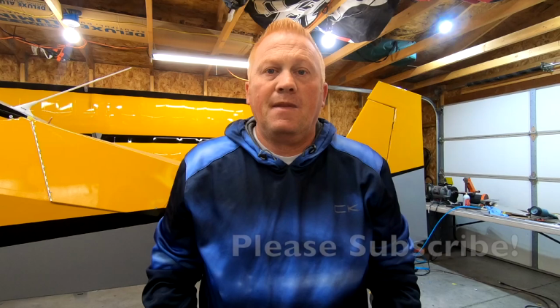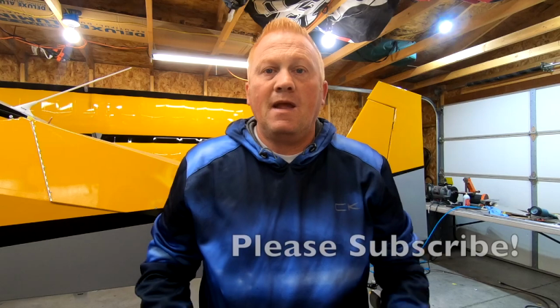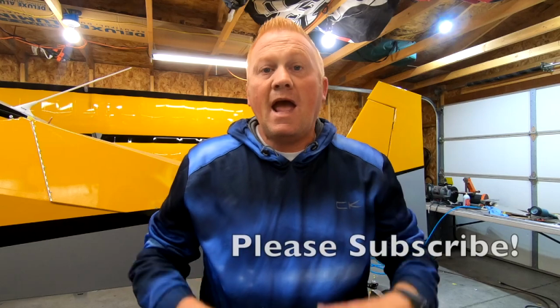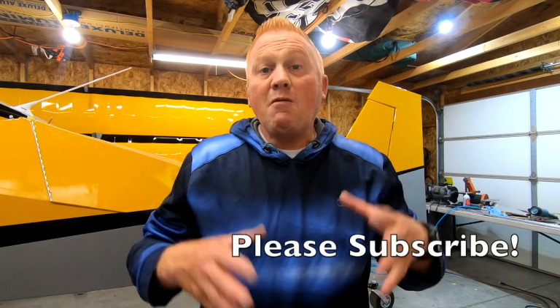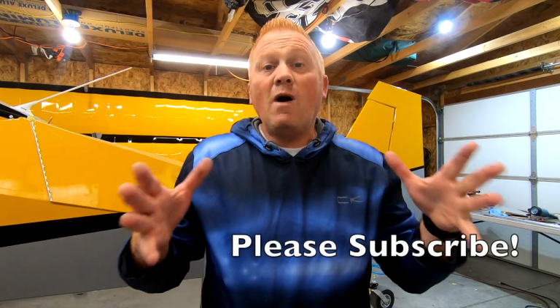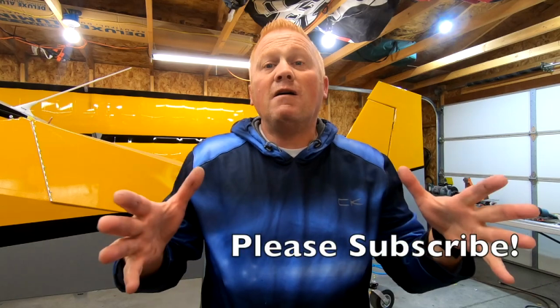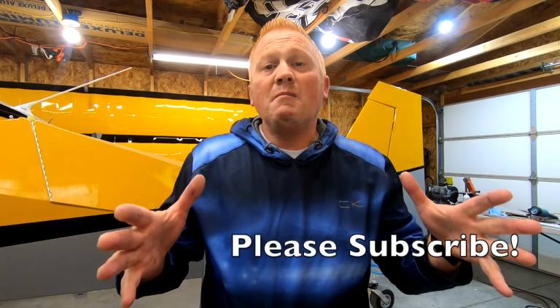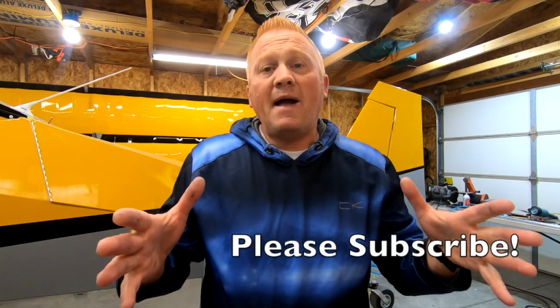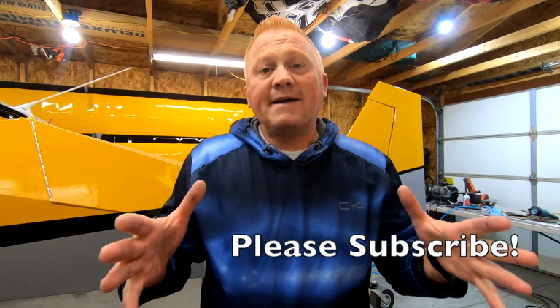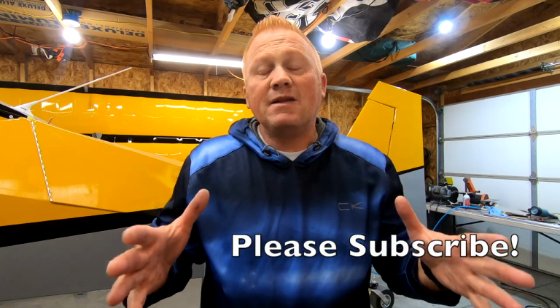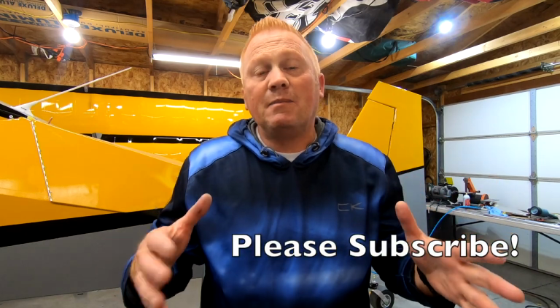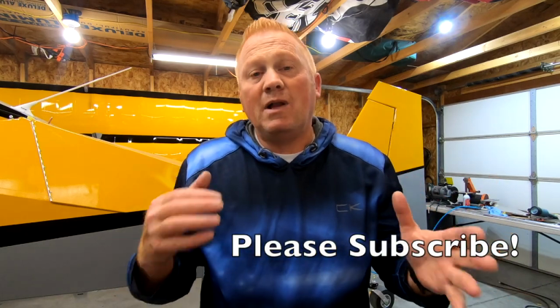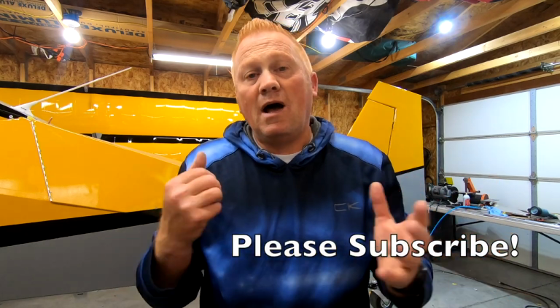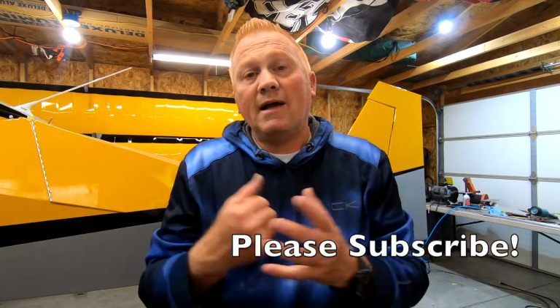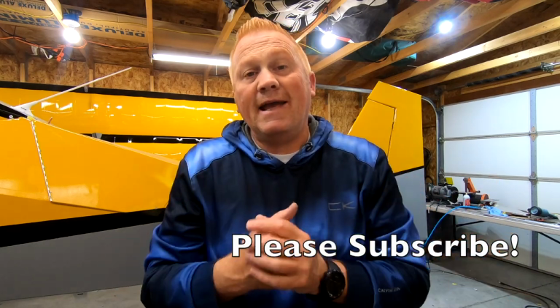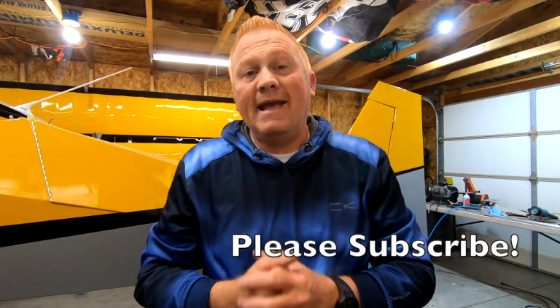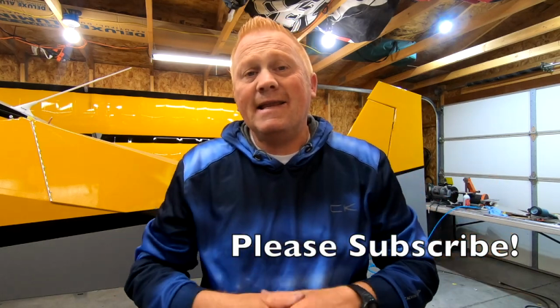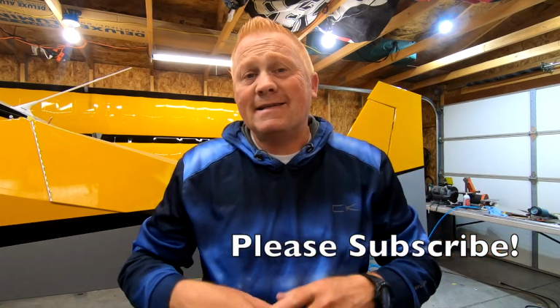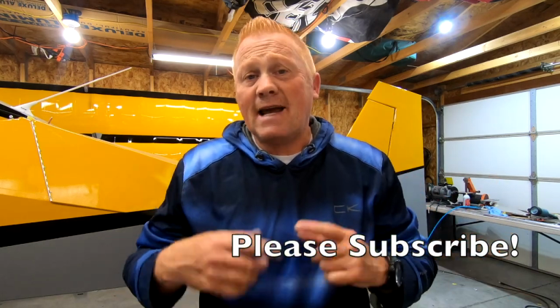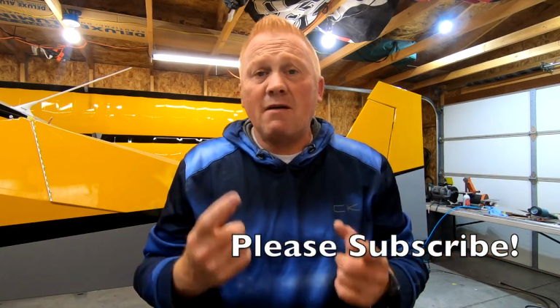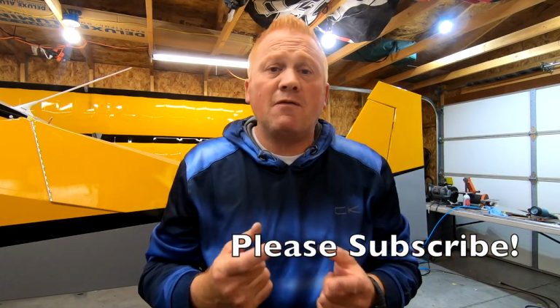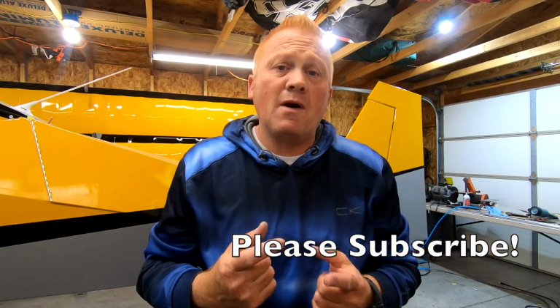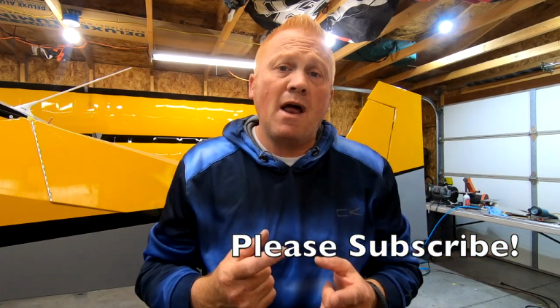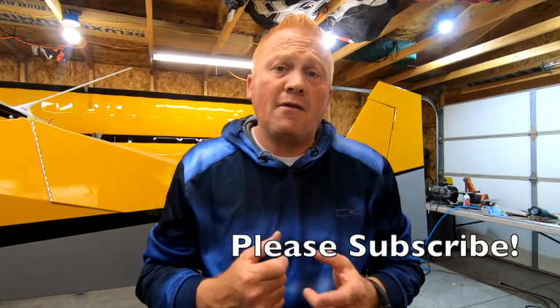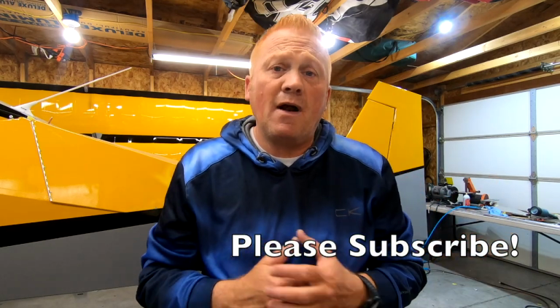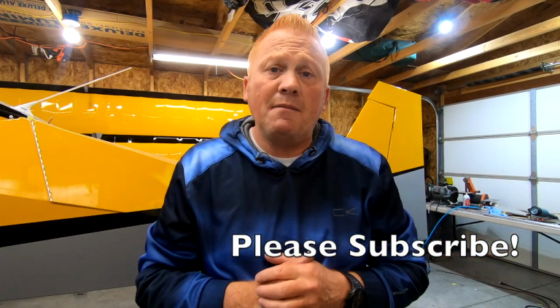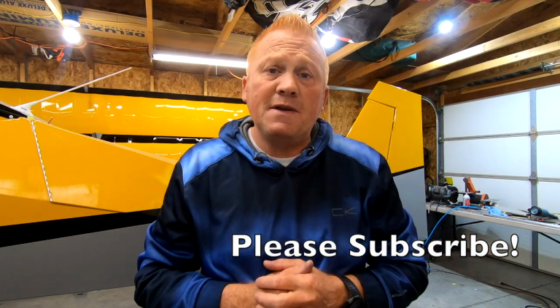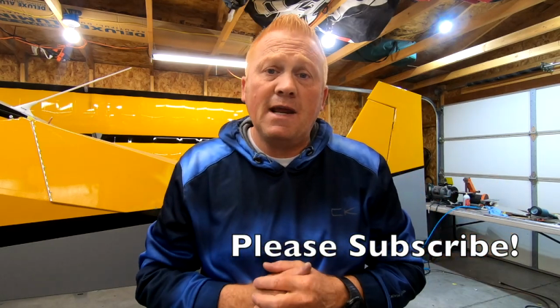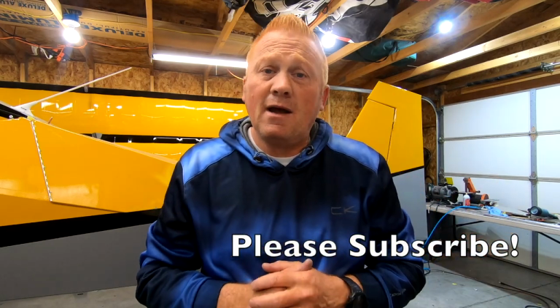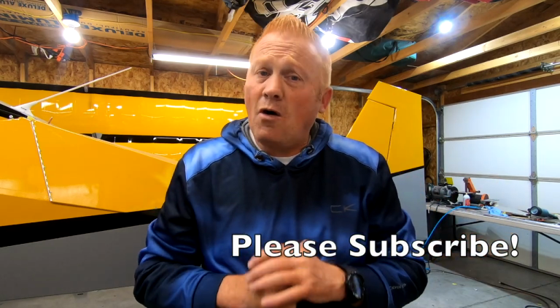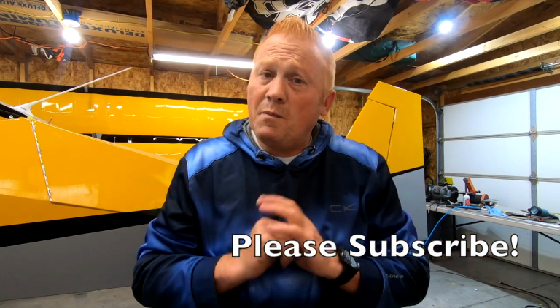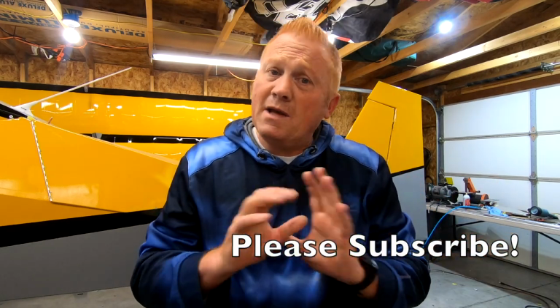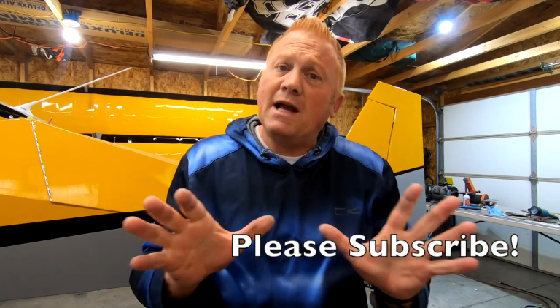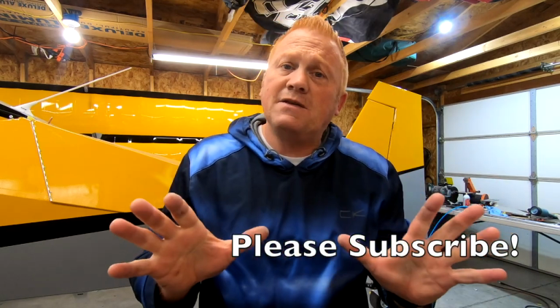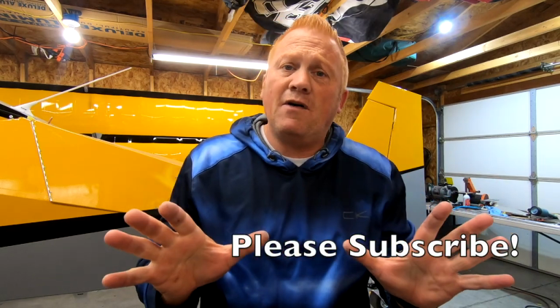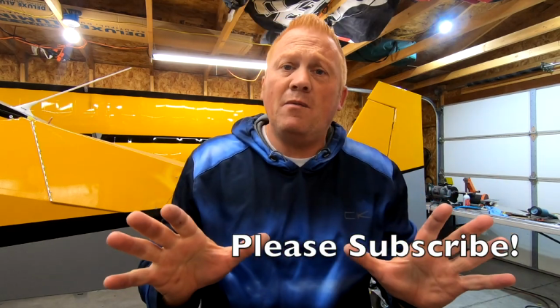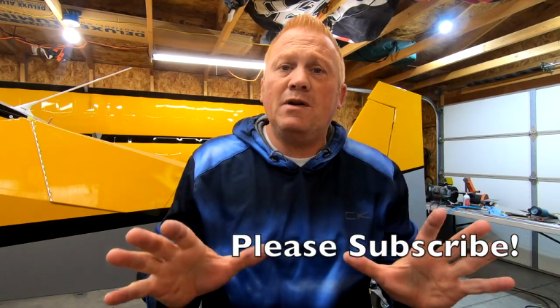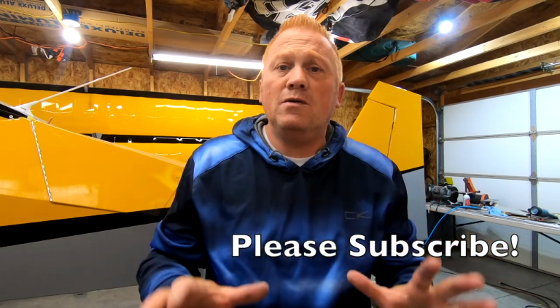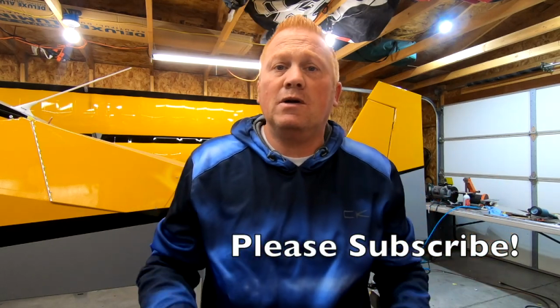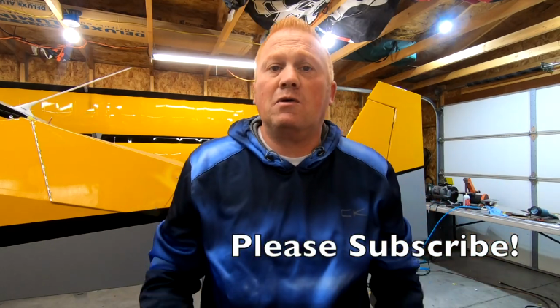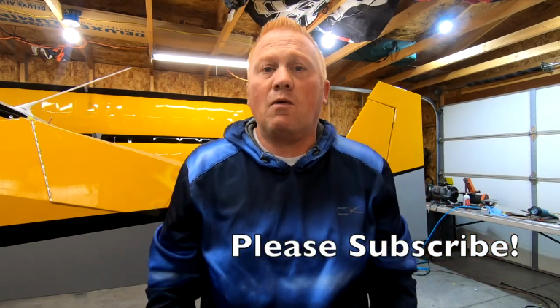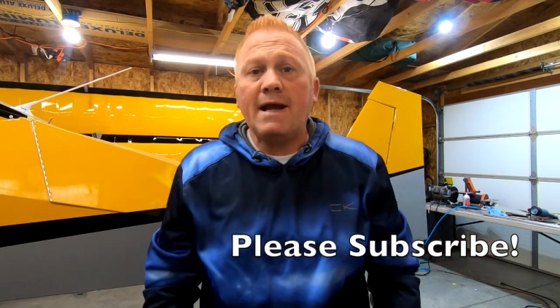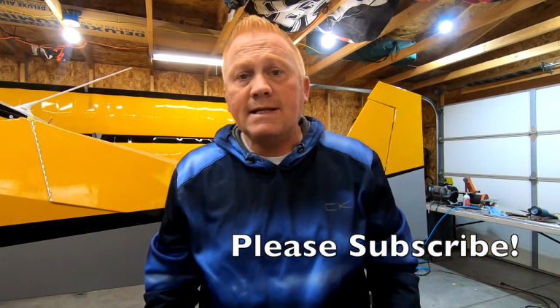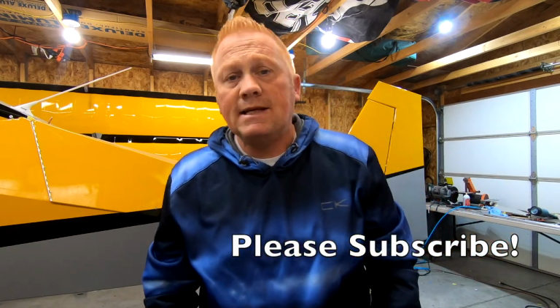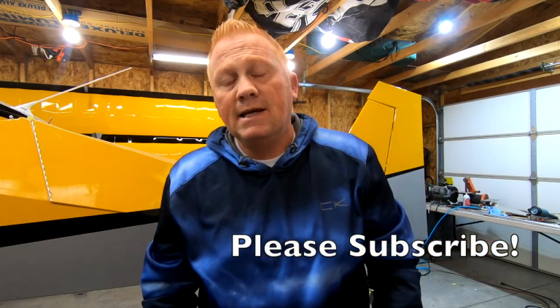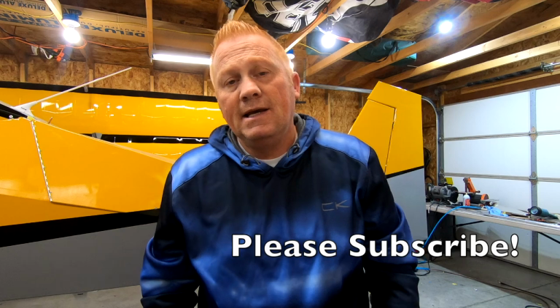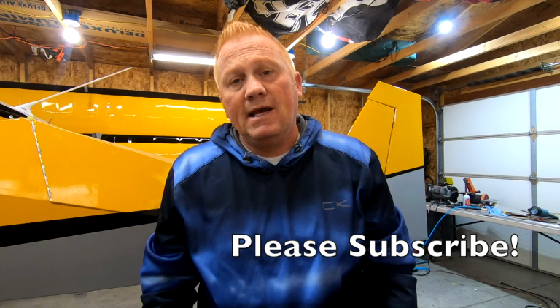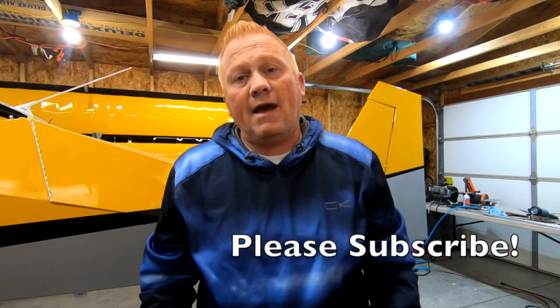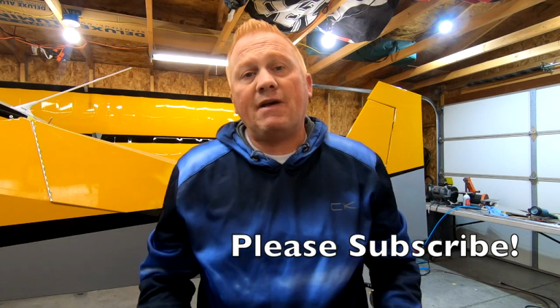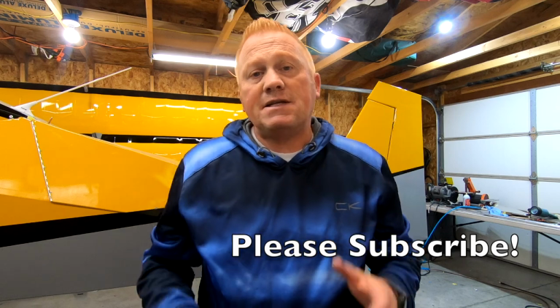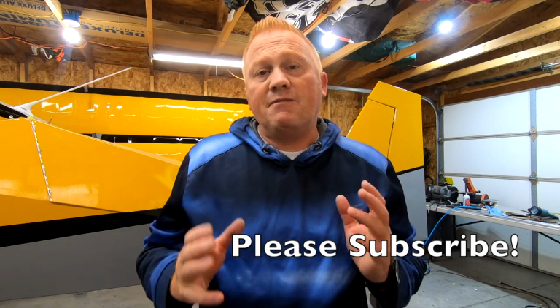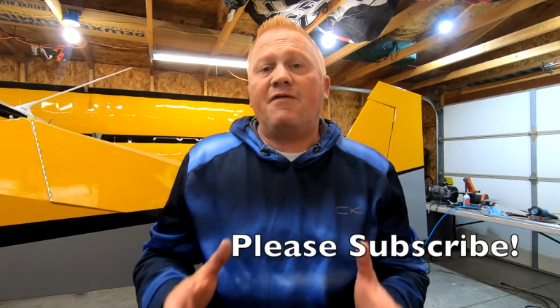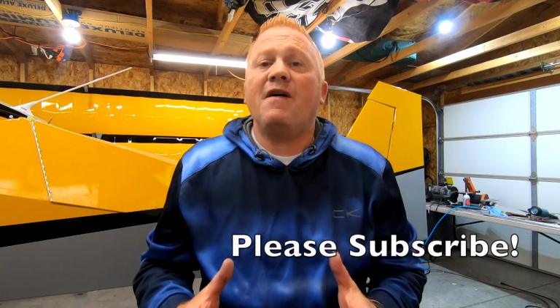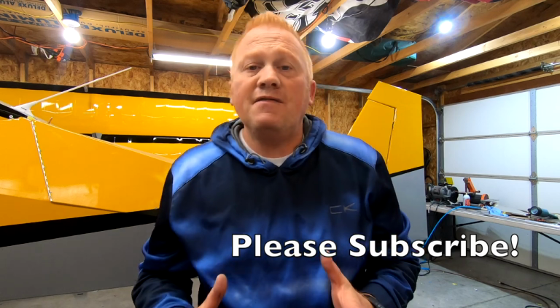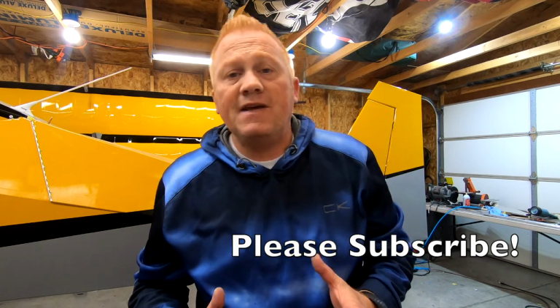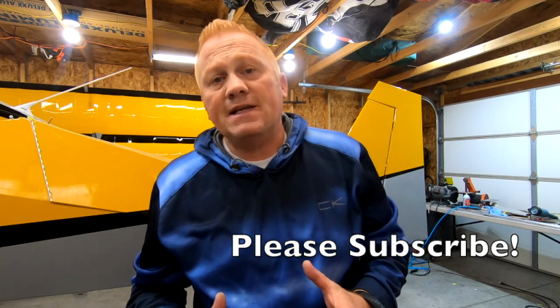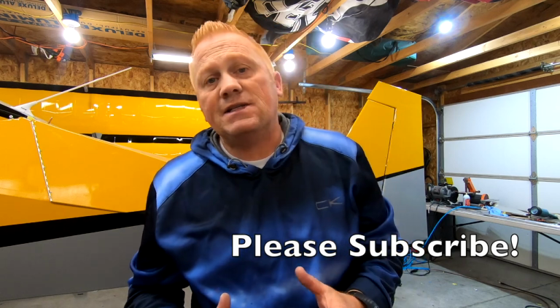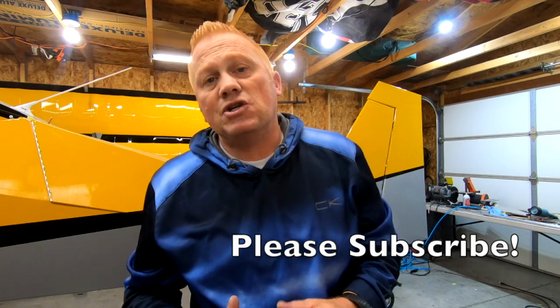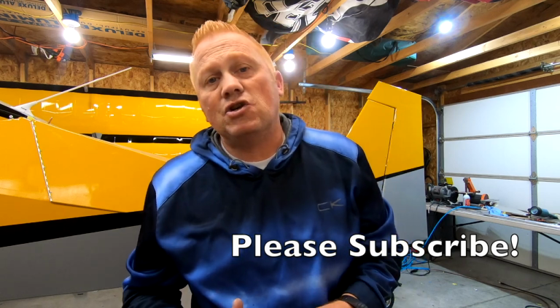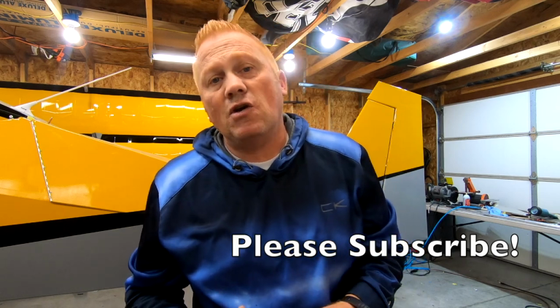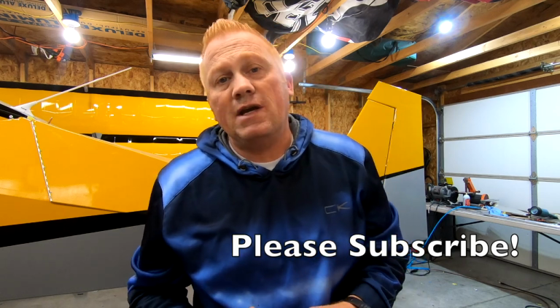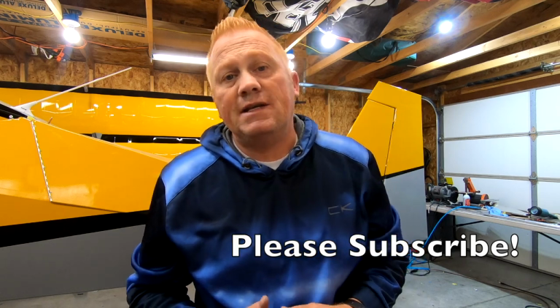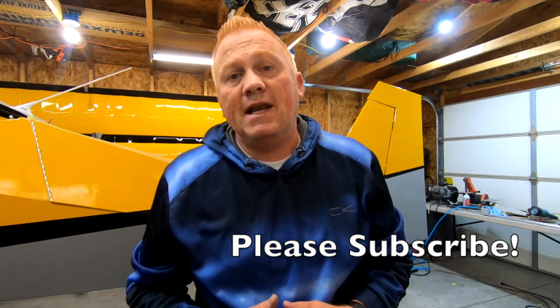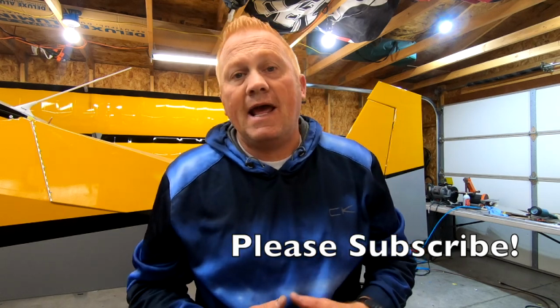Hey, welcome back to the blog. It is time for another update. I hope you guys have all been doing great. I've got some fun things to show you today.